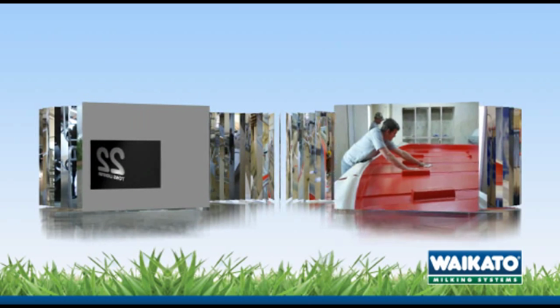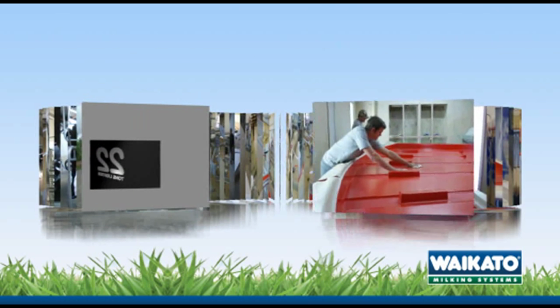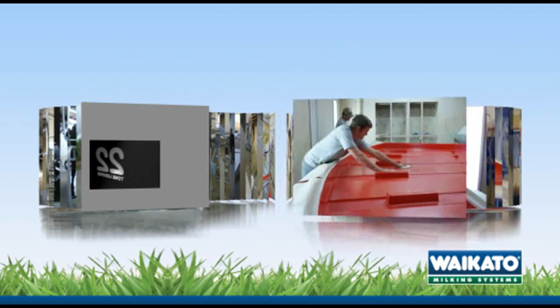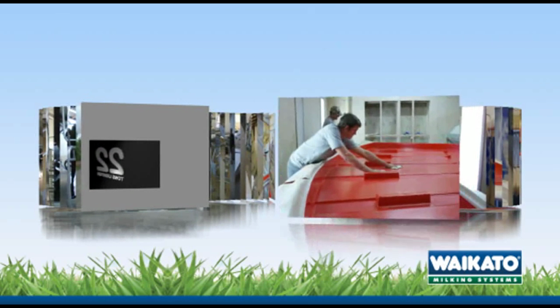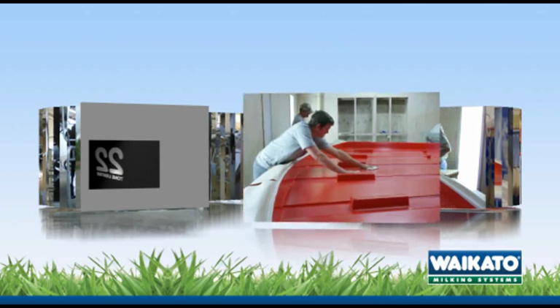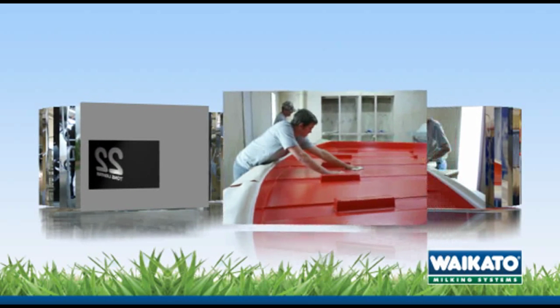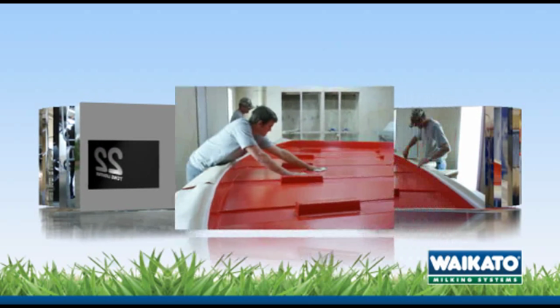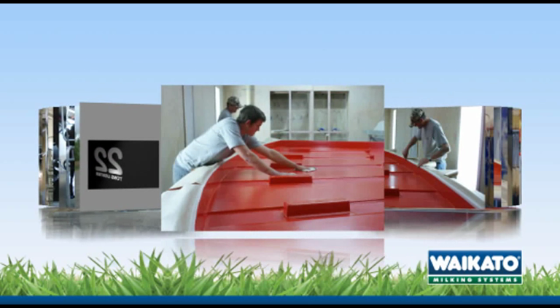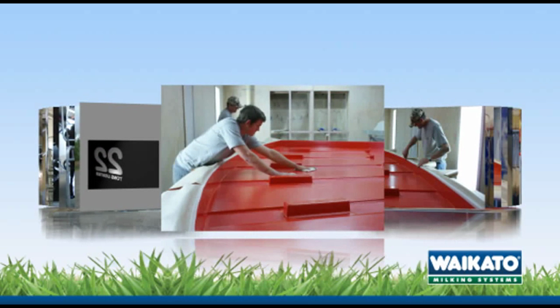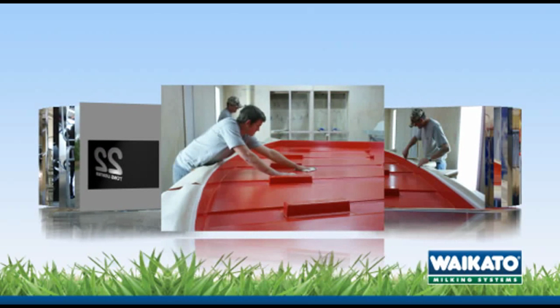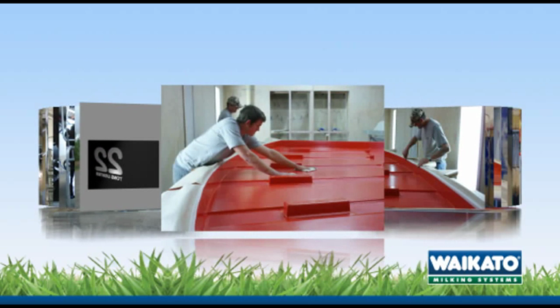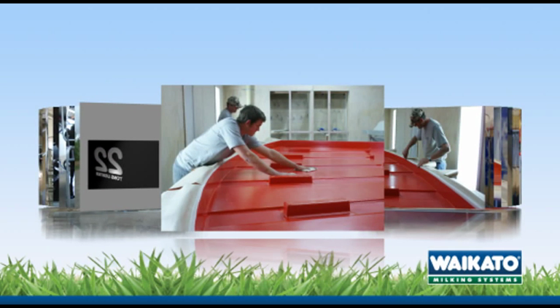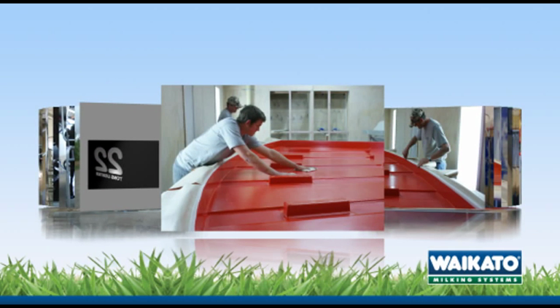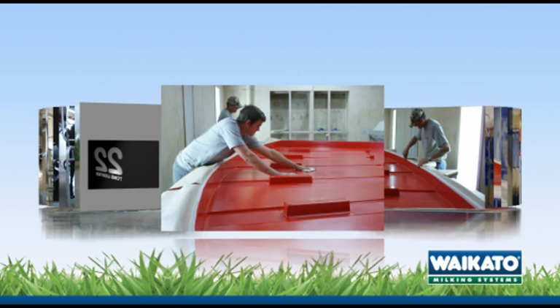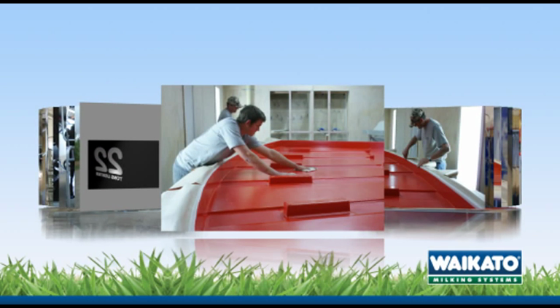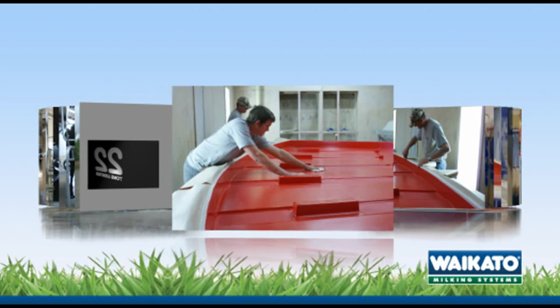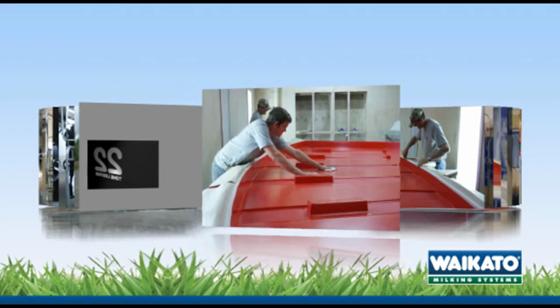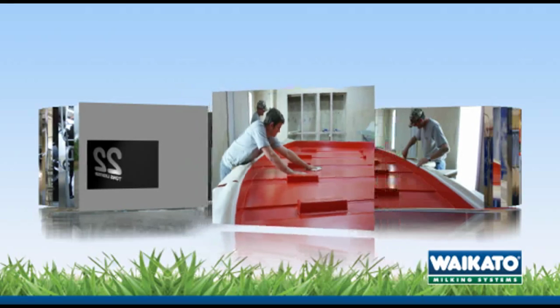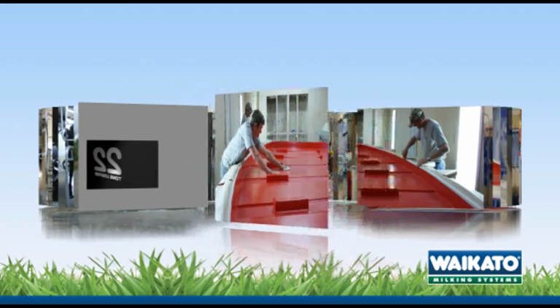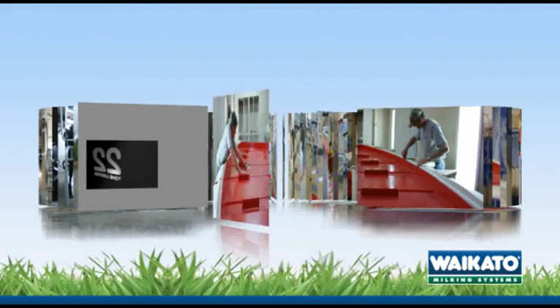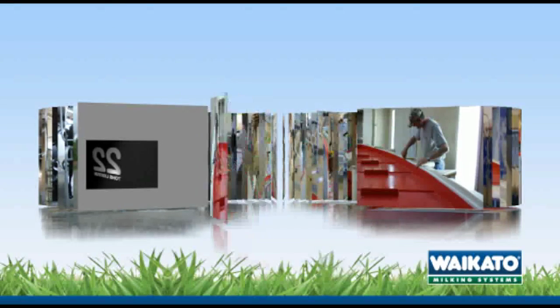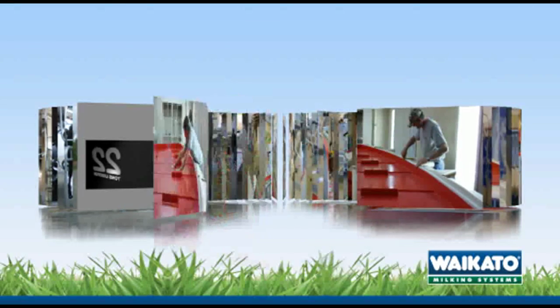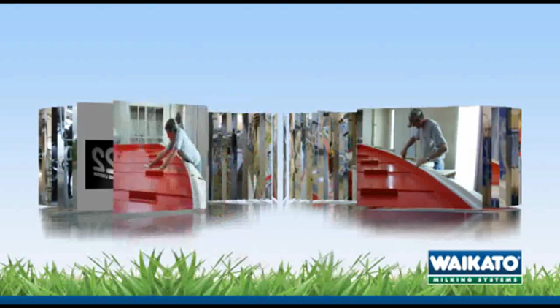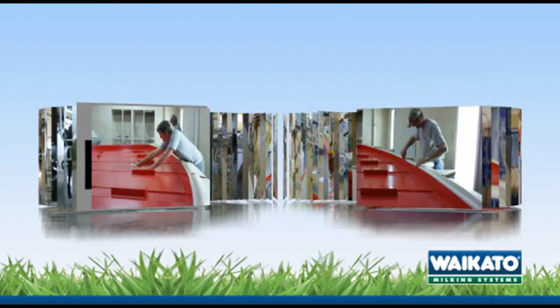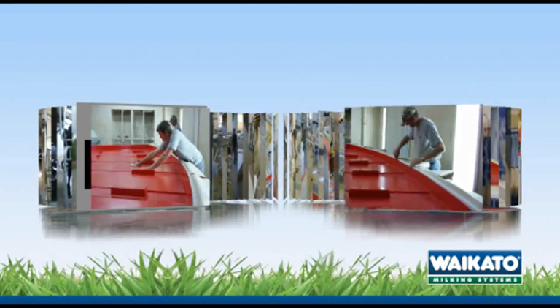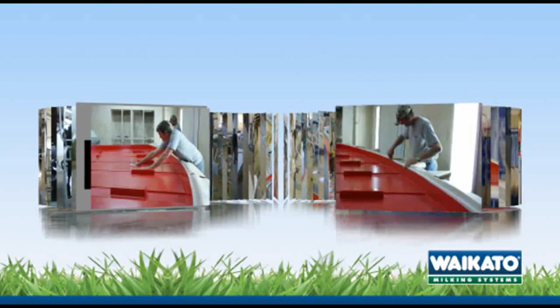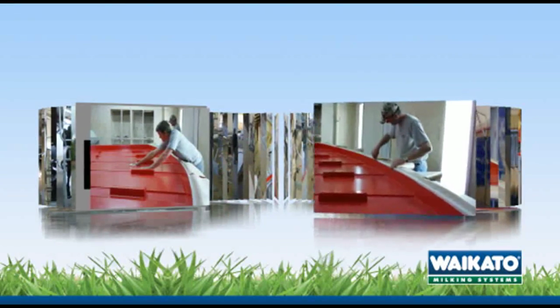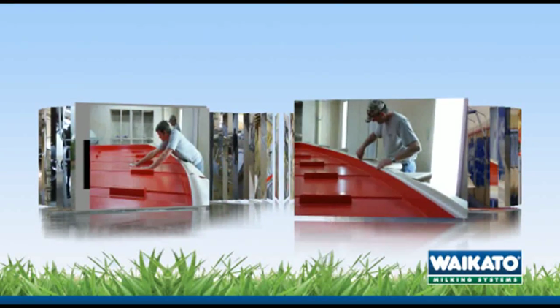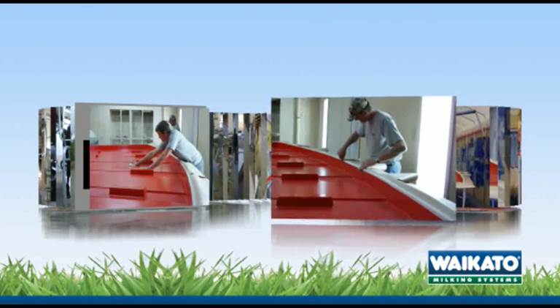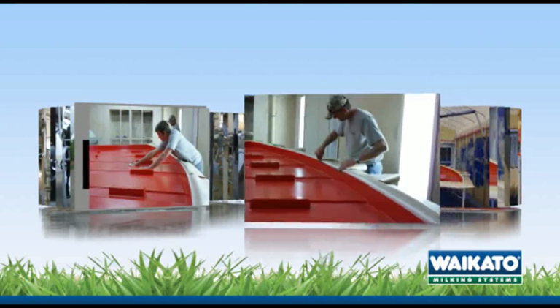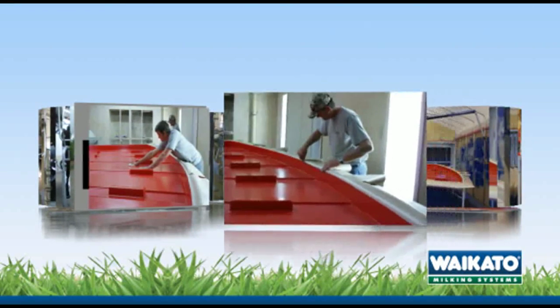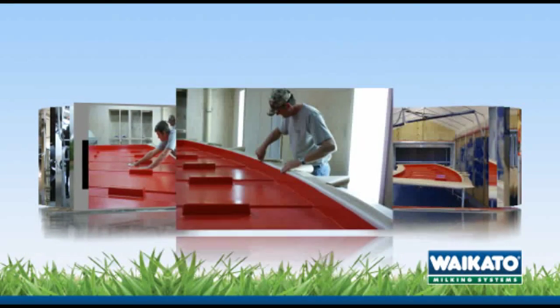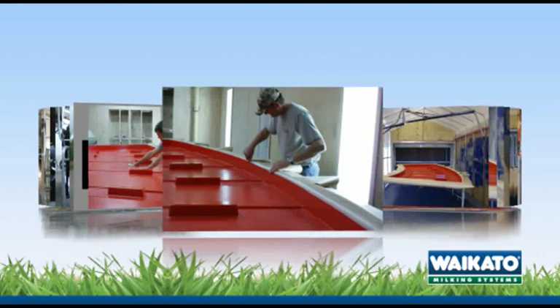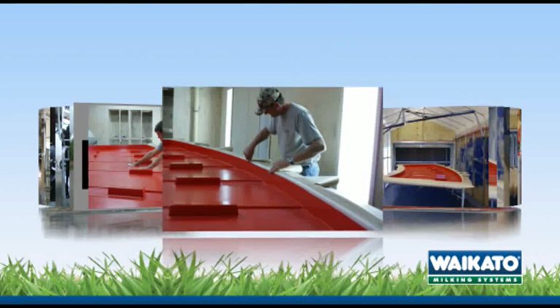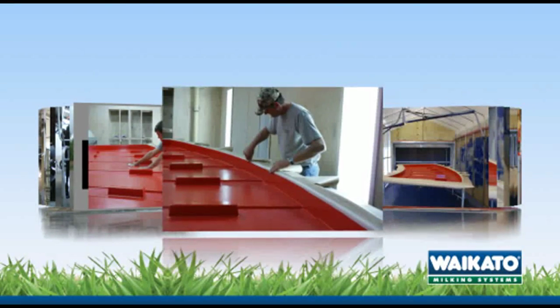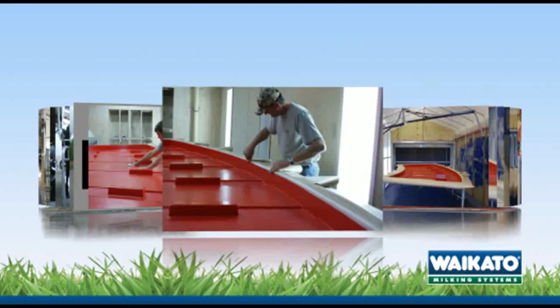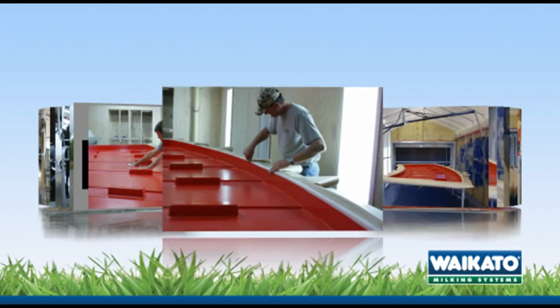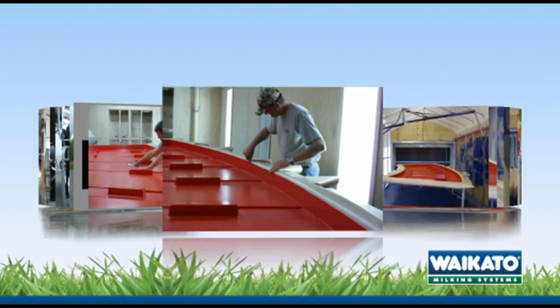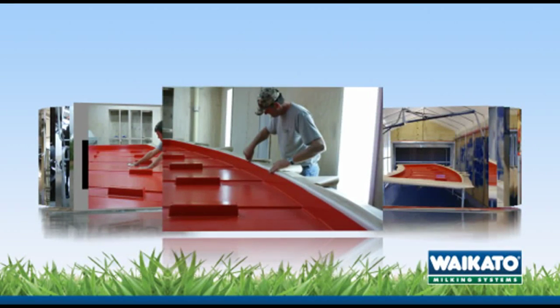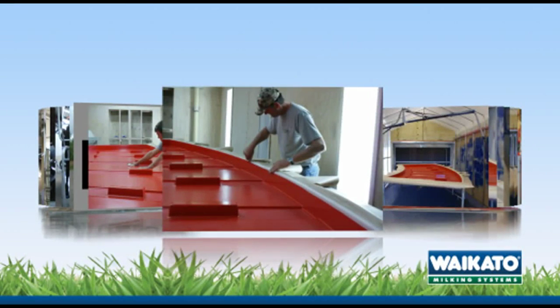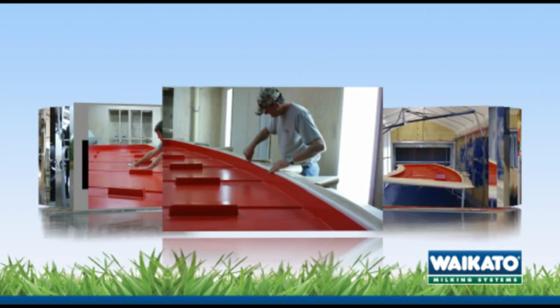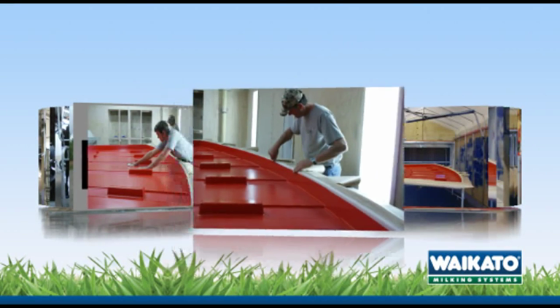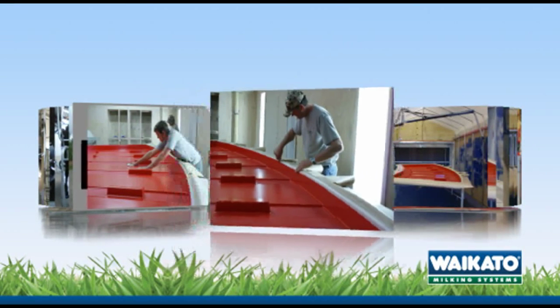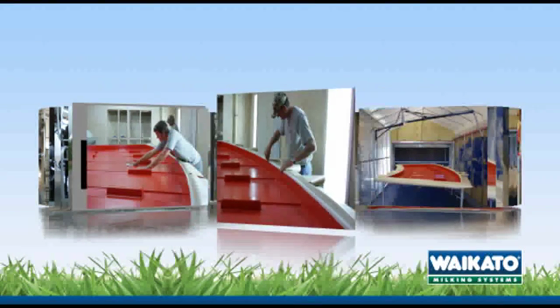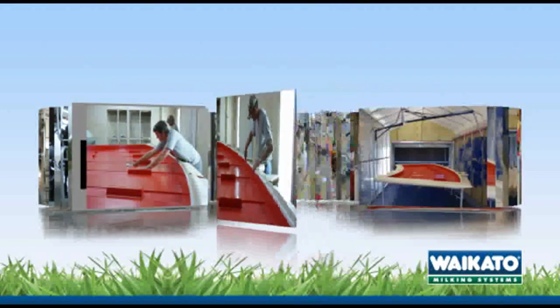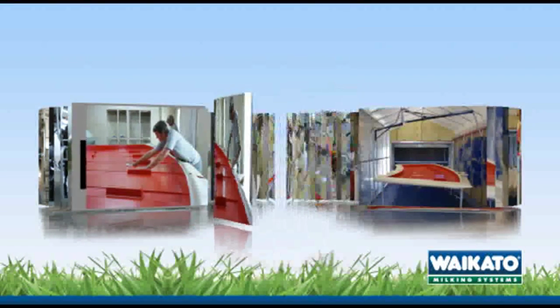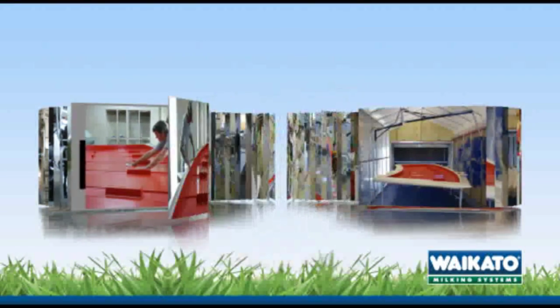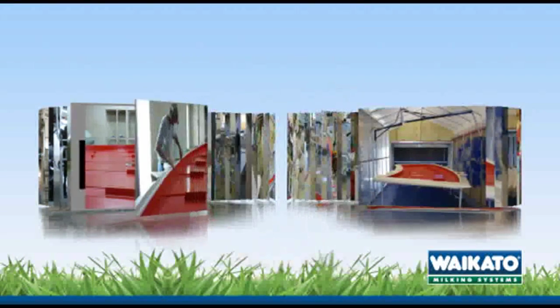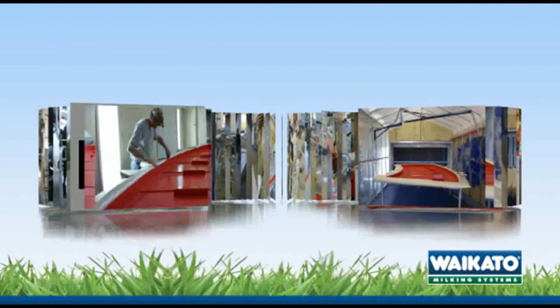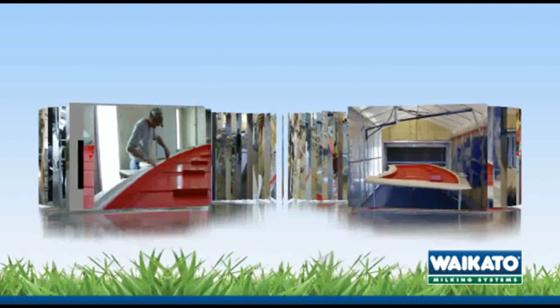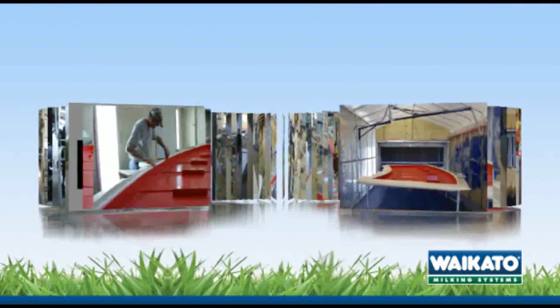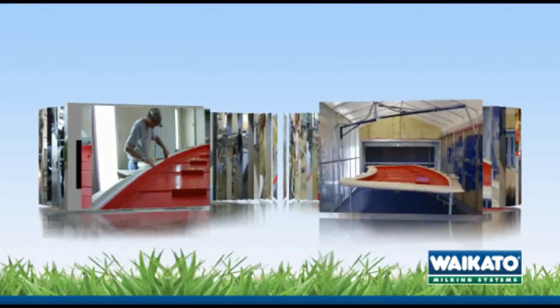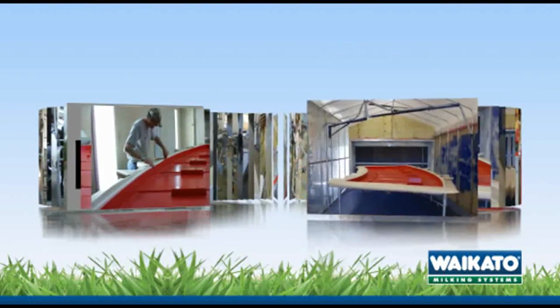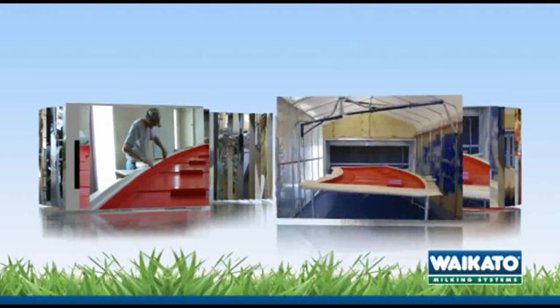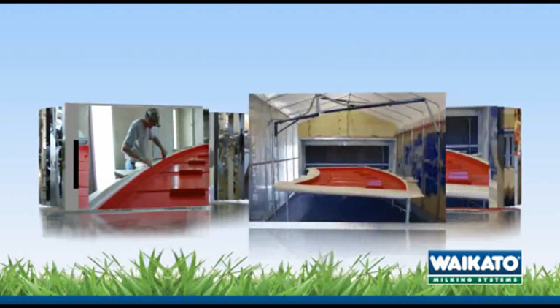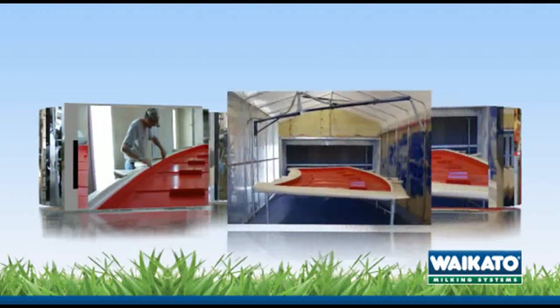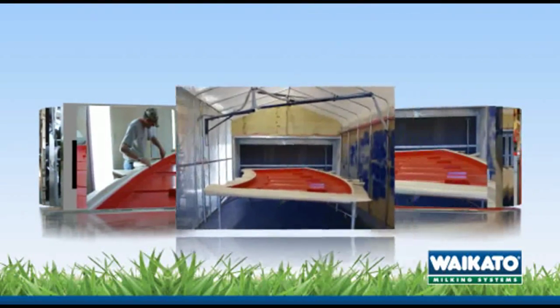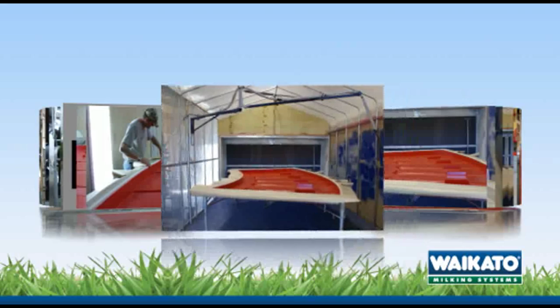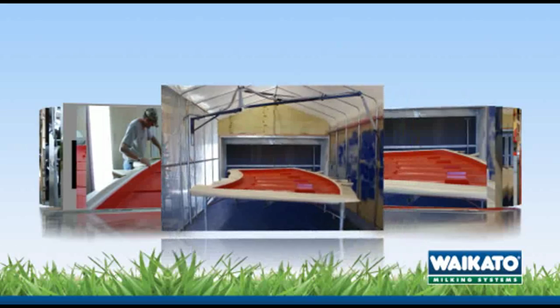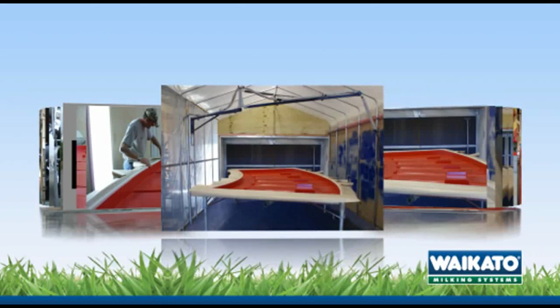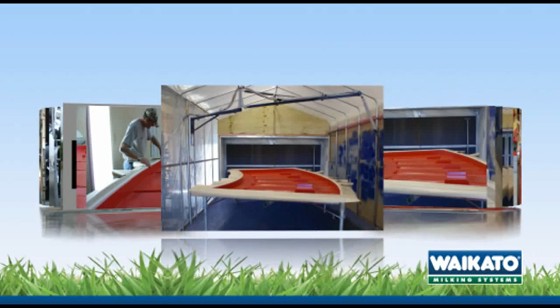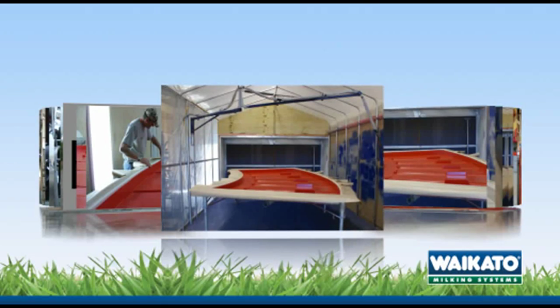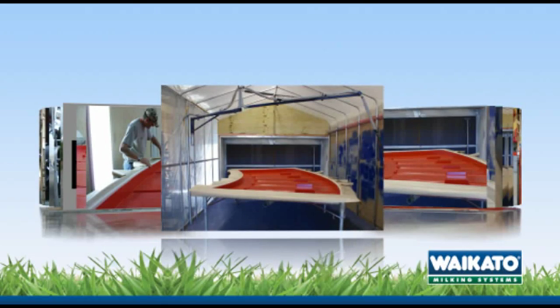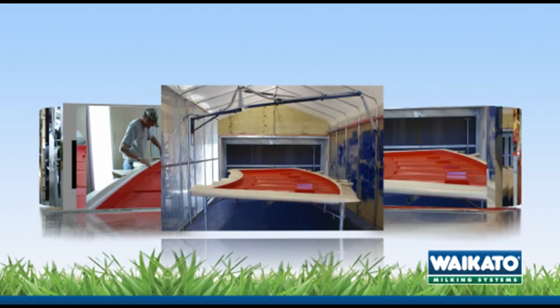Precision handcrafted moulds are carefully prepared, waxed and sprayed with gel coat prior to laying up the composite material.